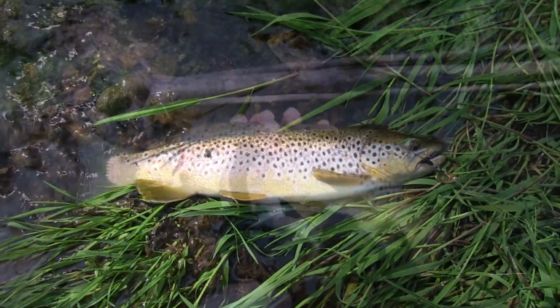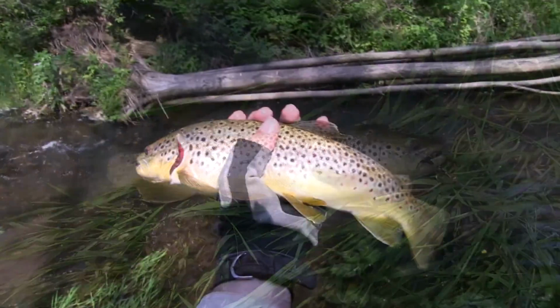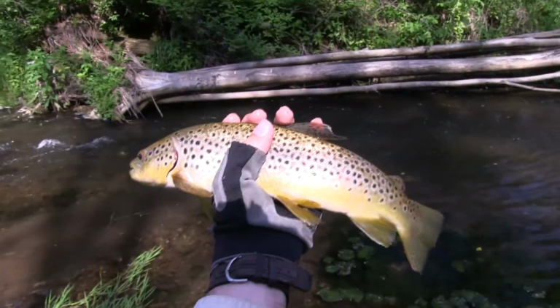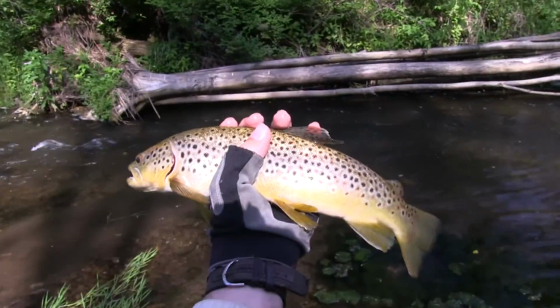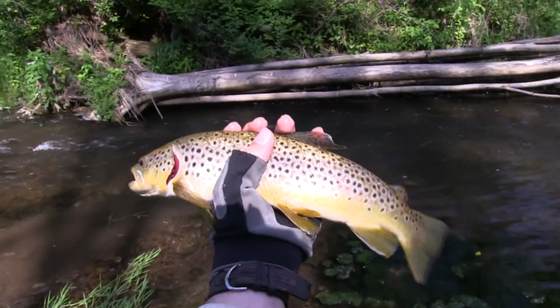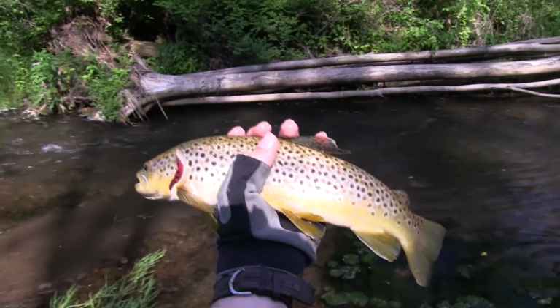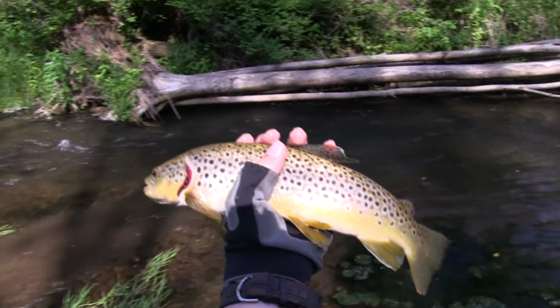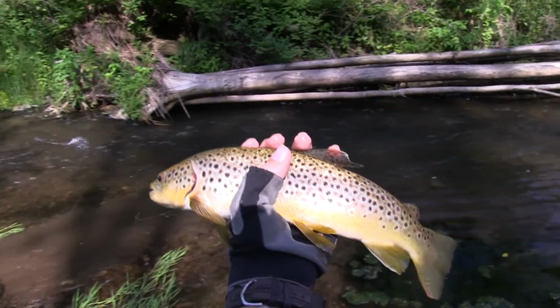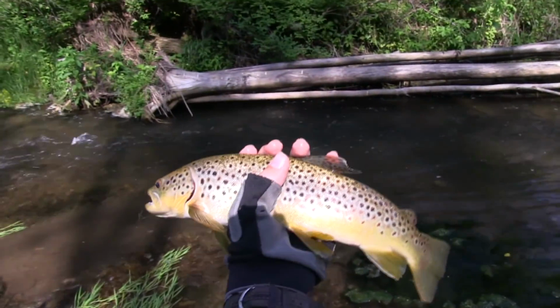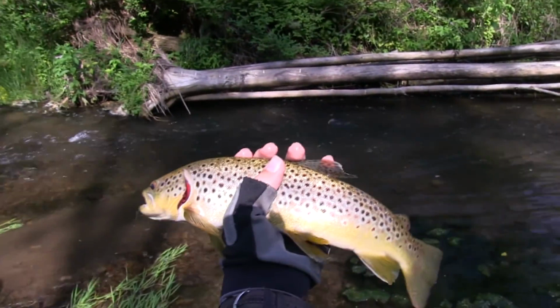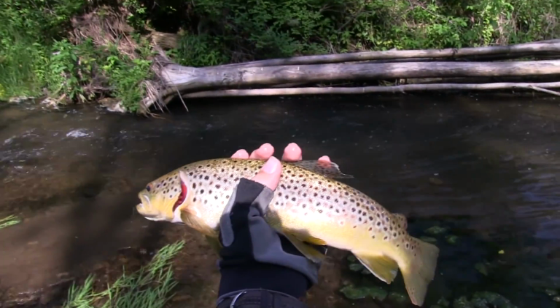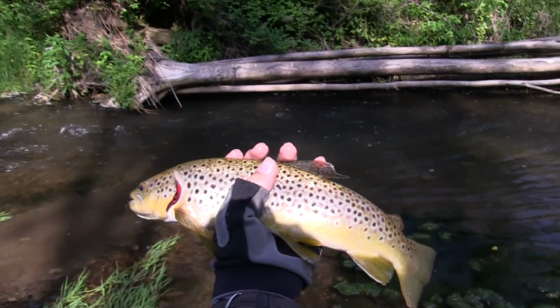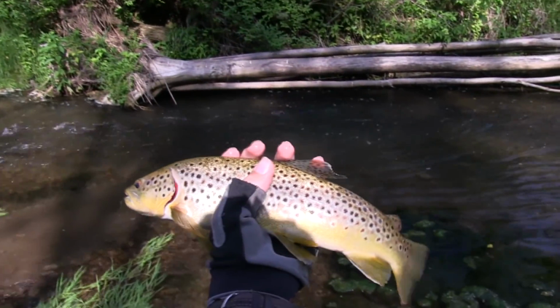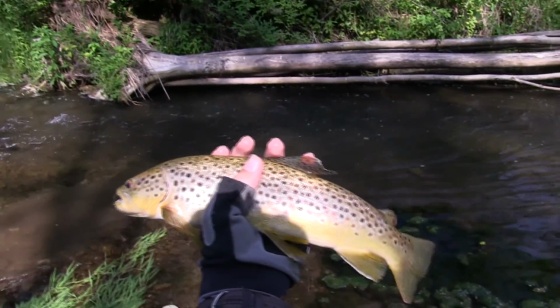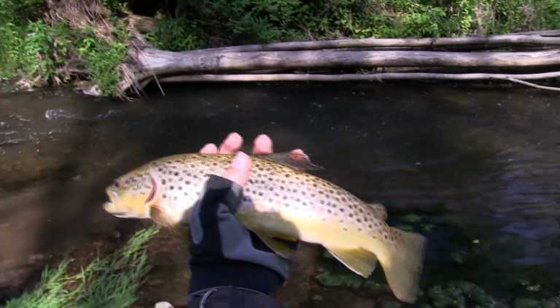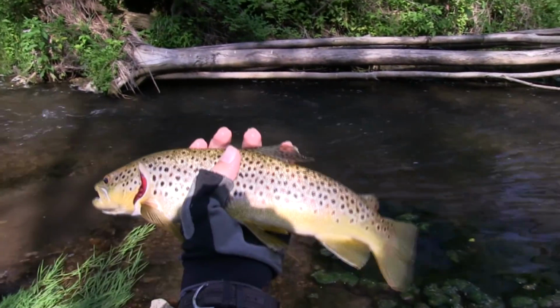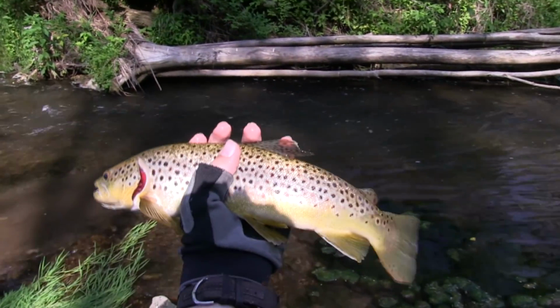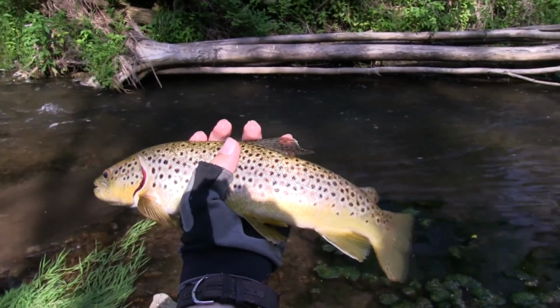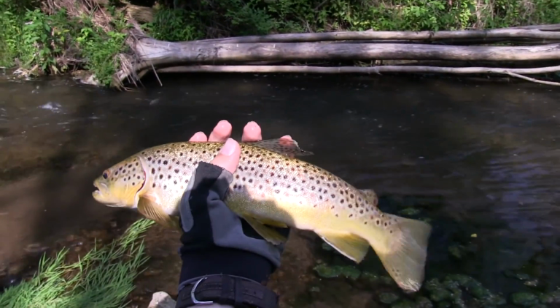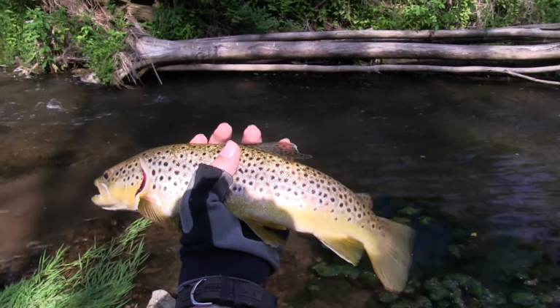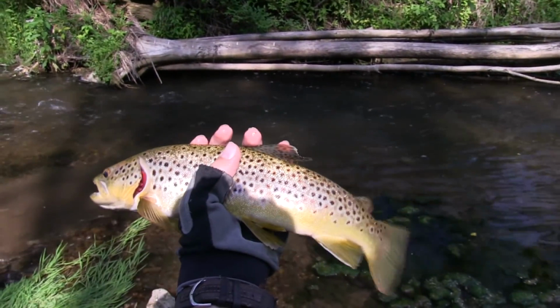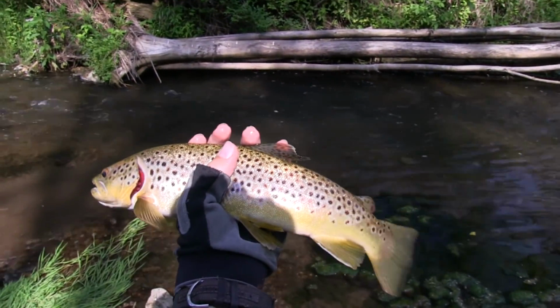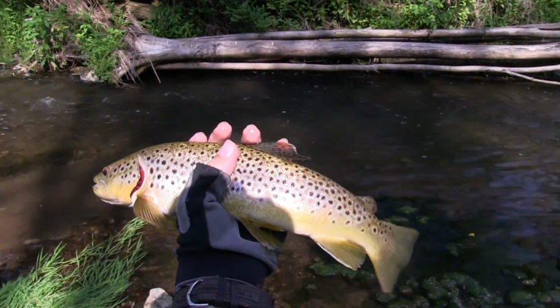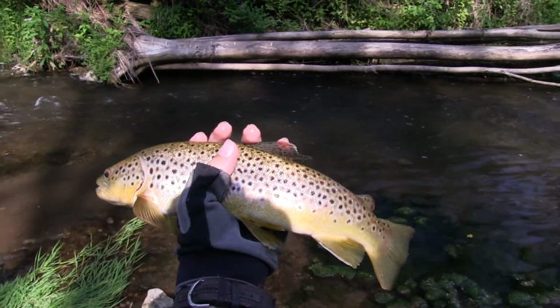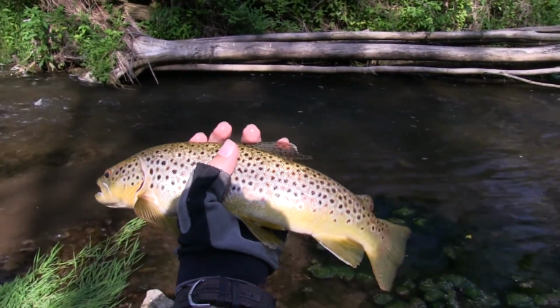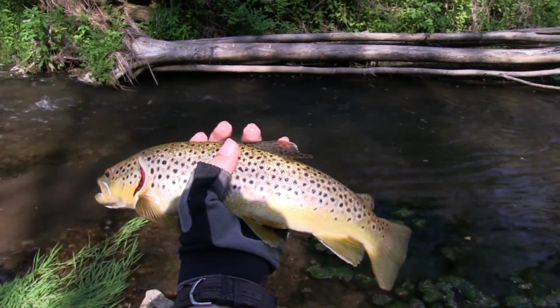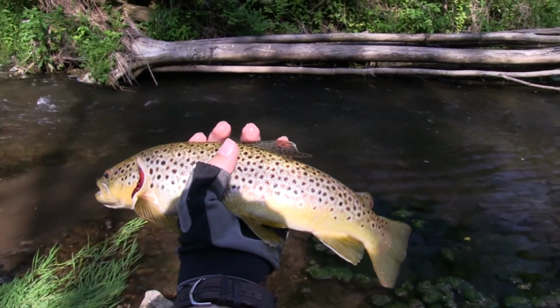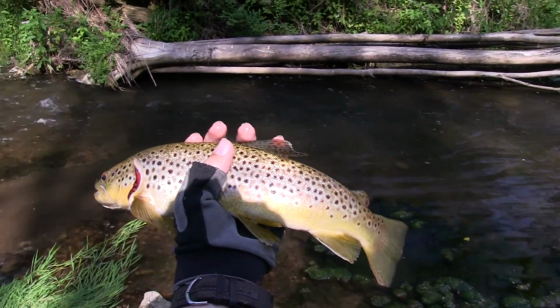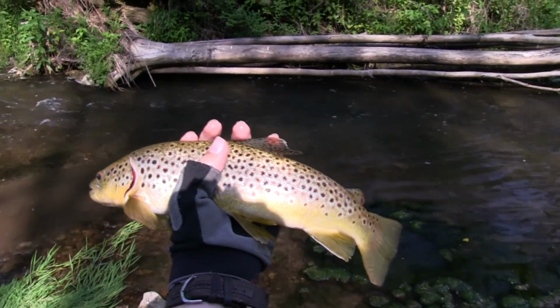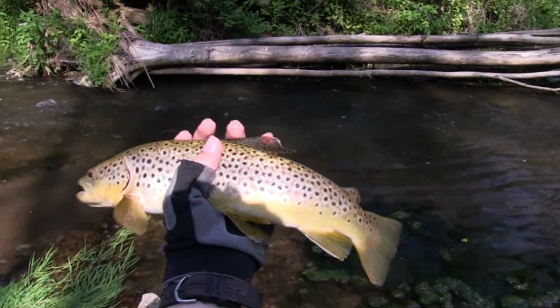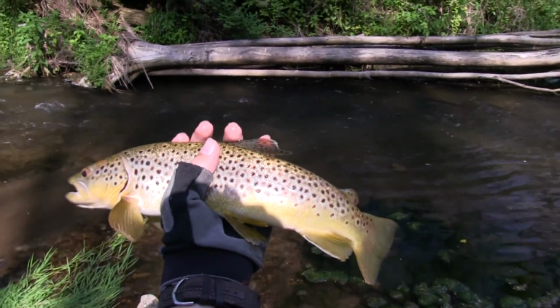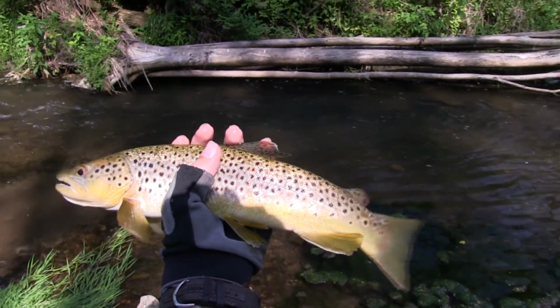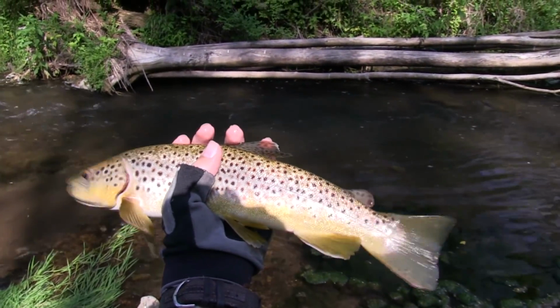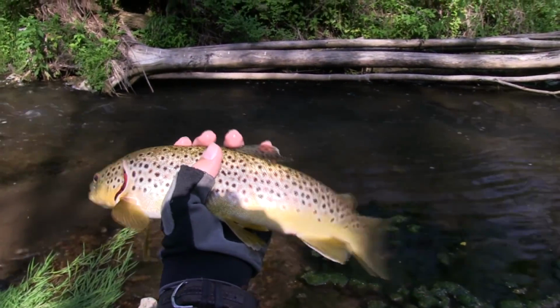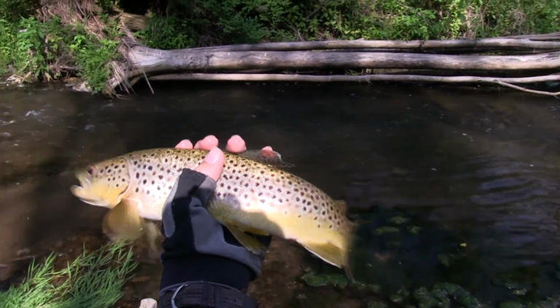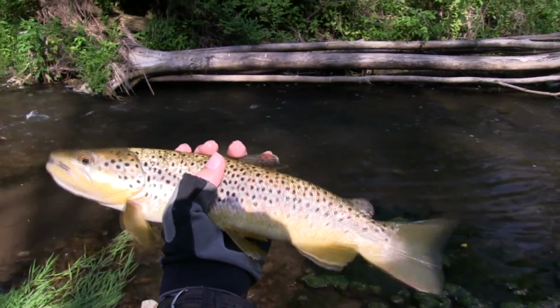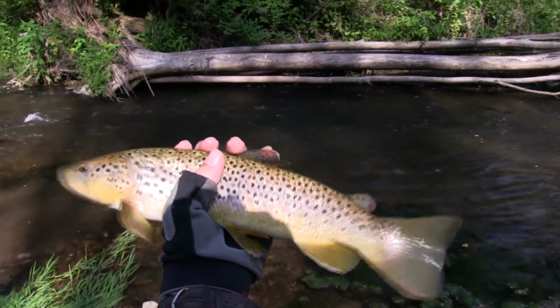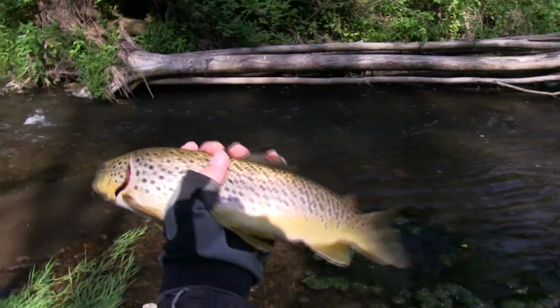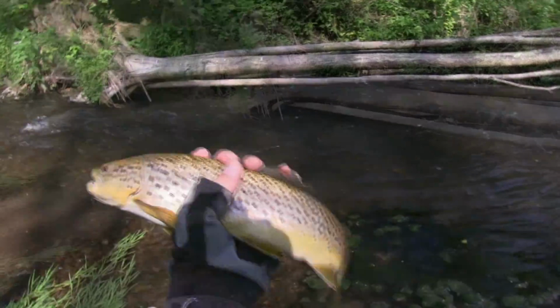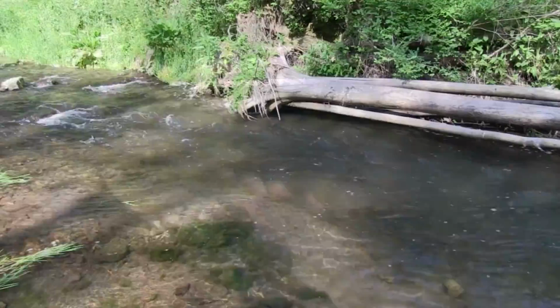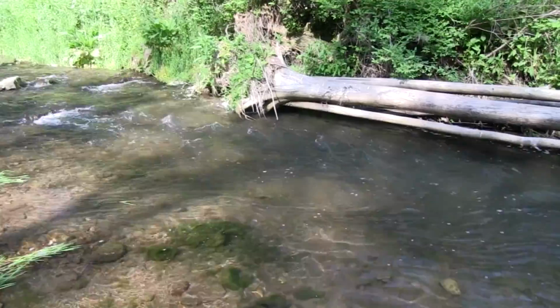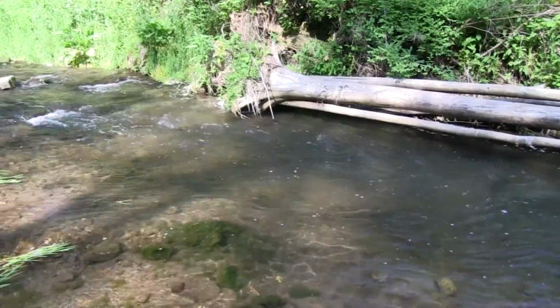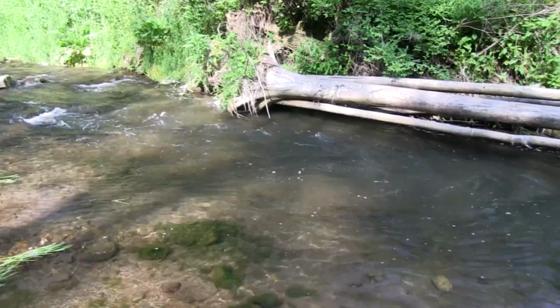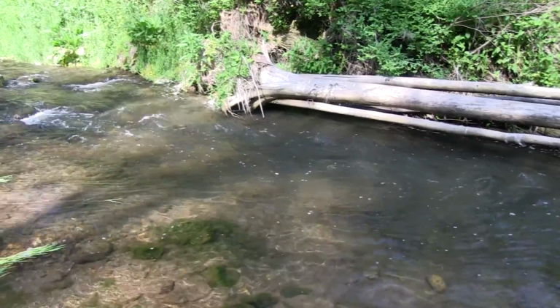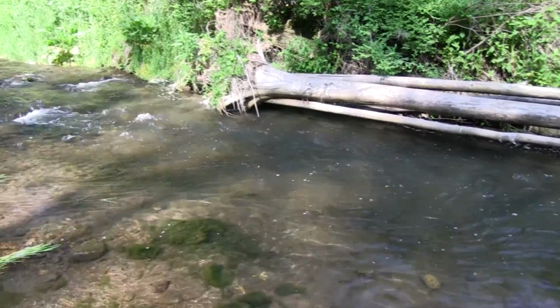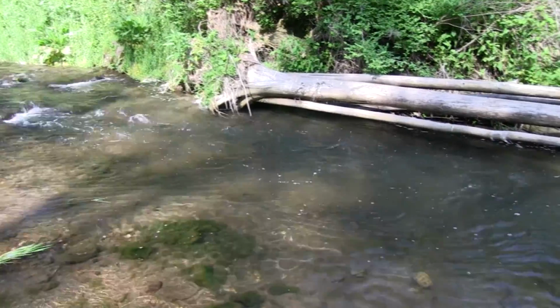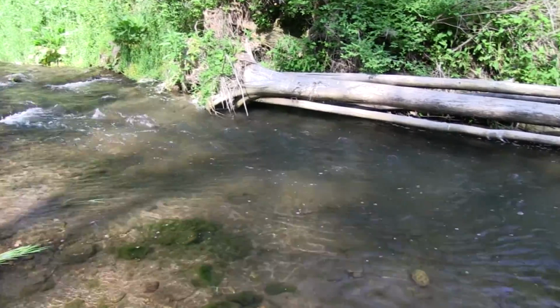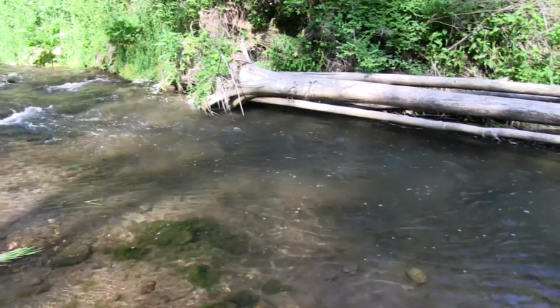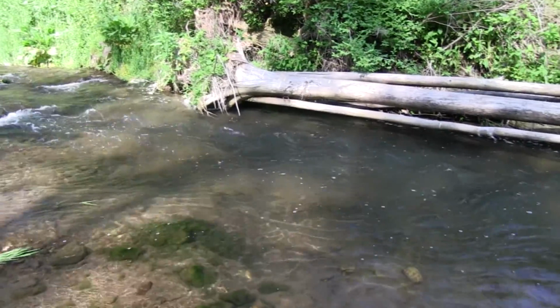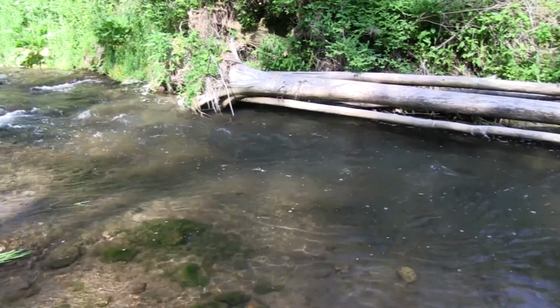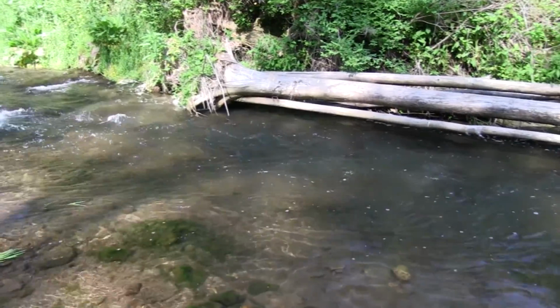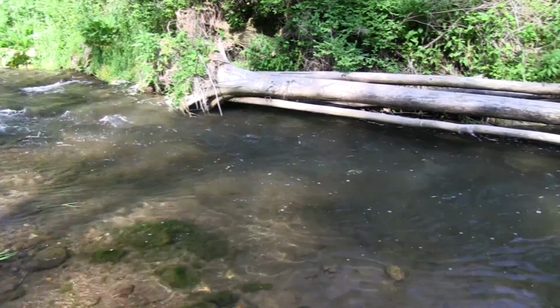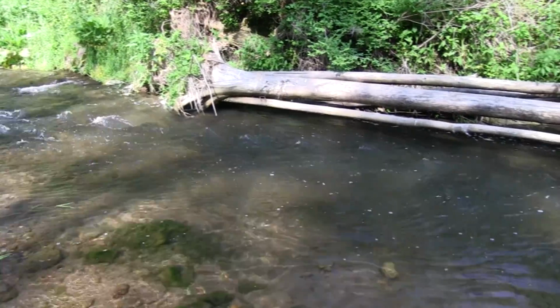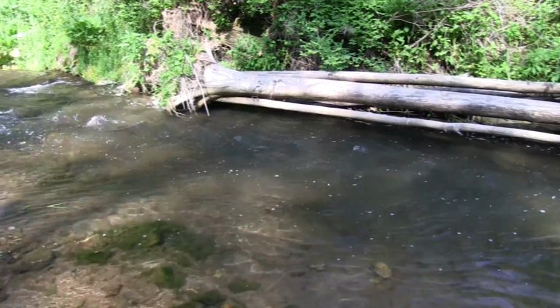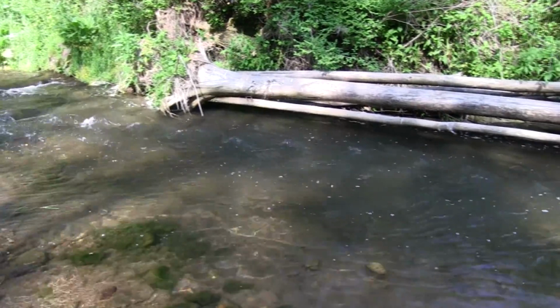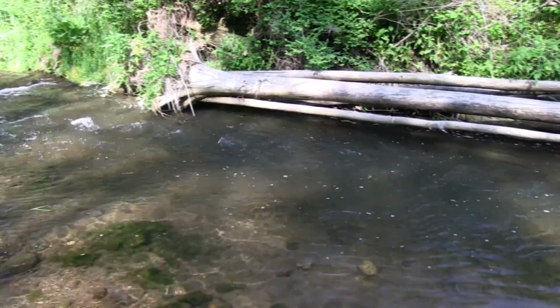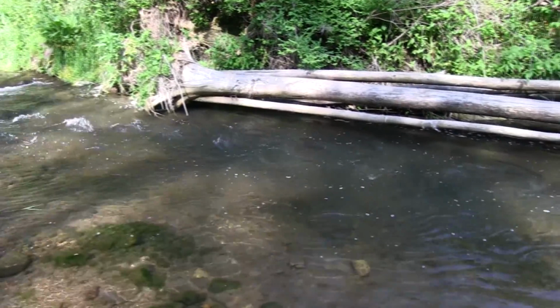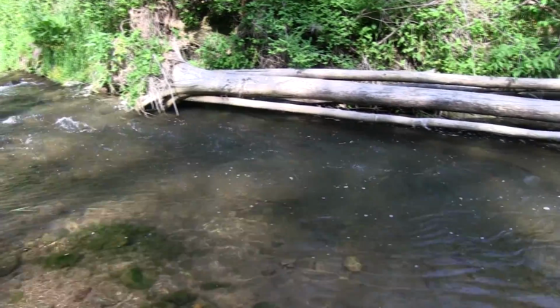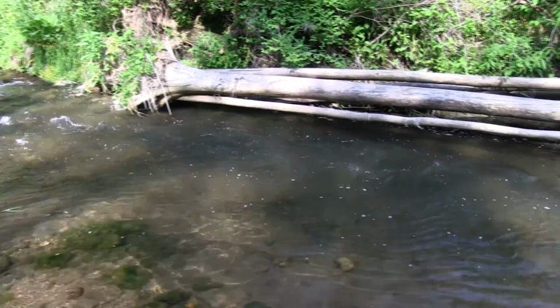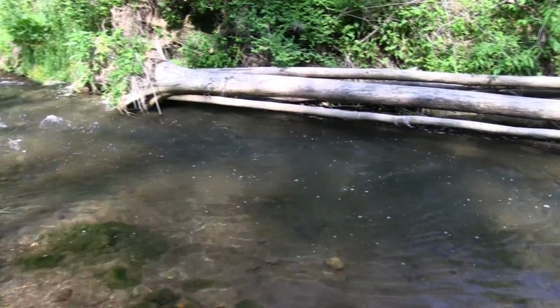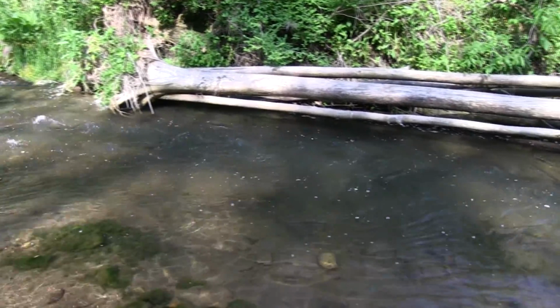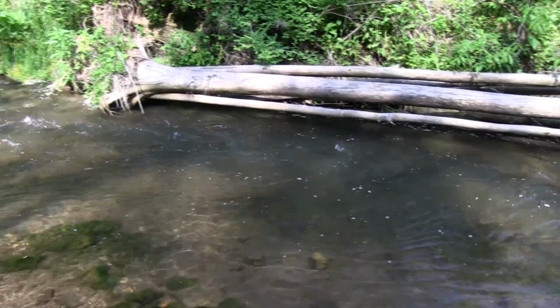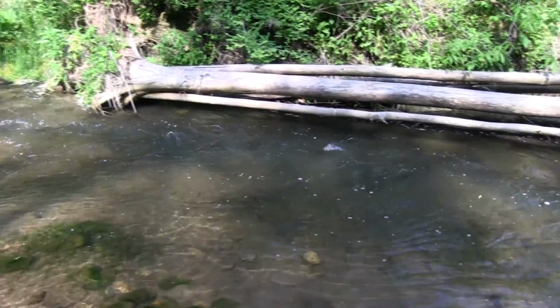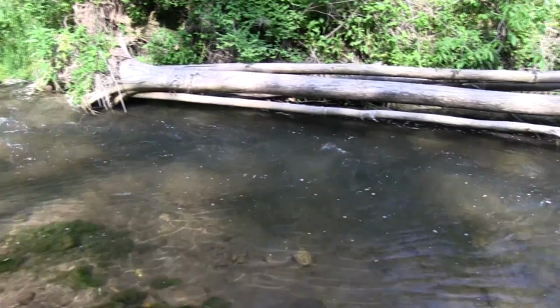Fourteen inches from that spot — he's pretty big. That's where I caught him.